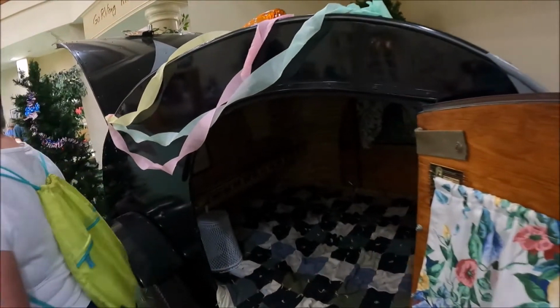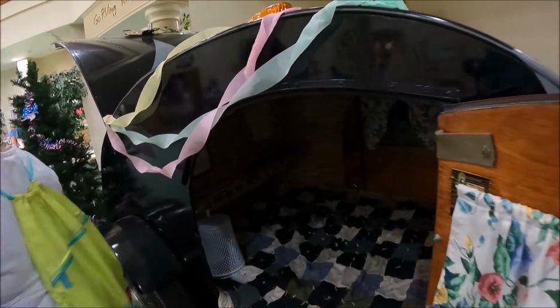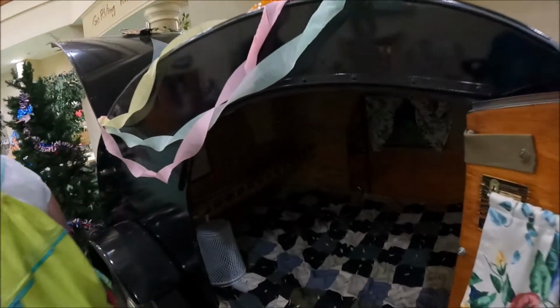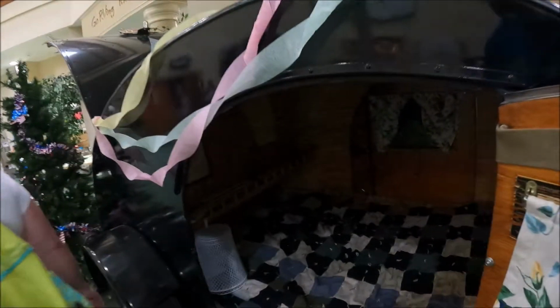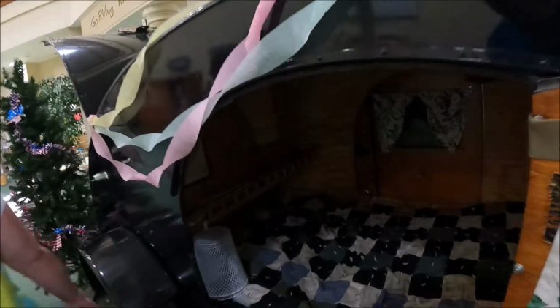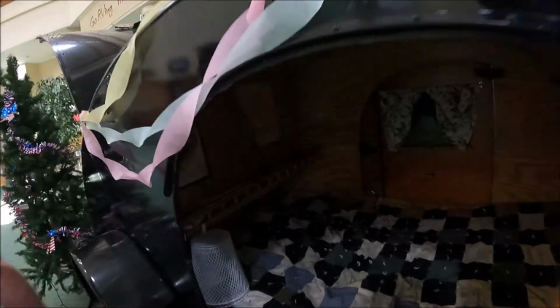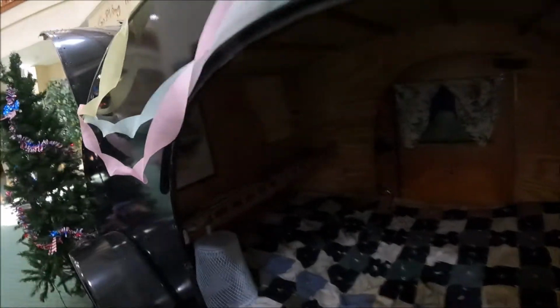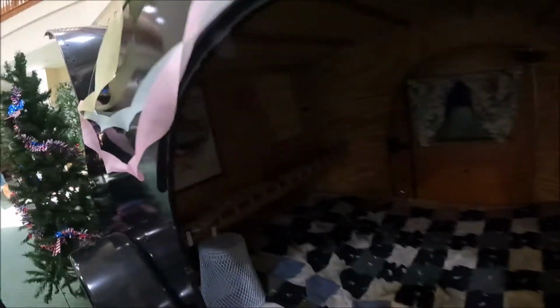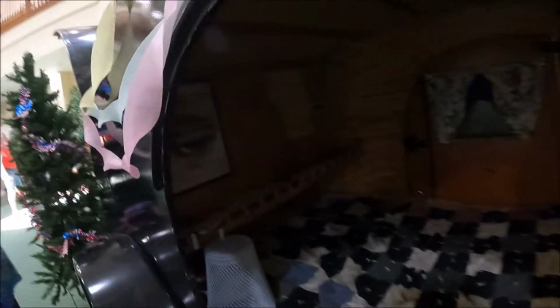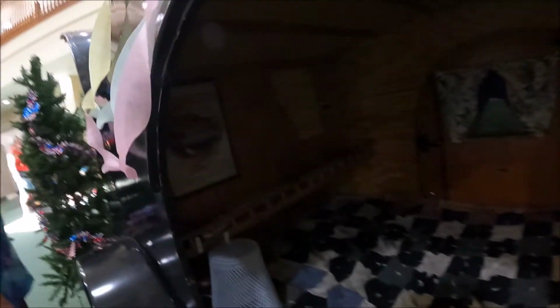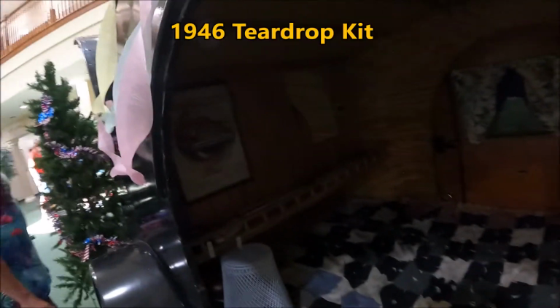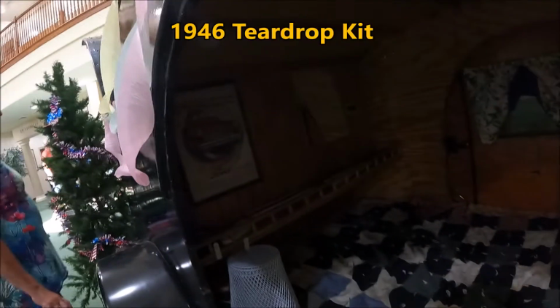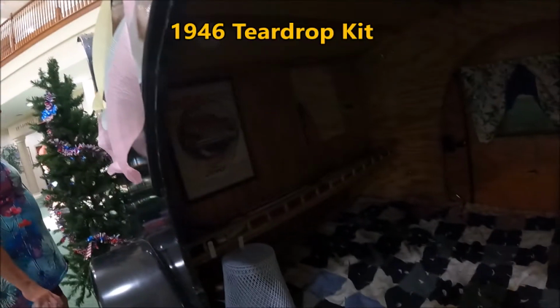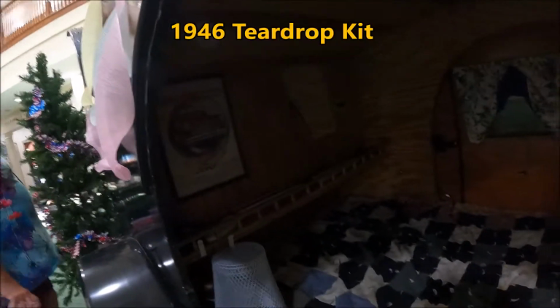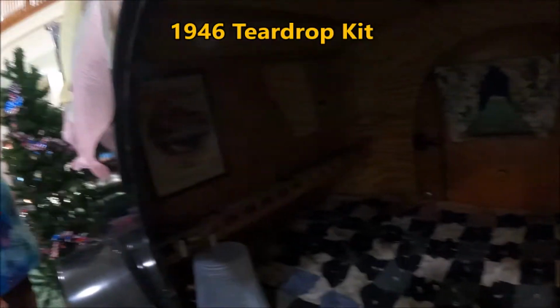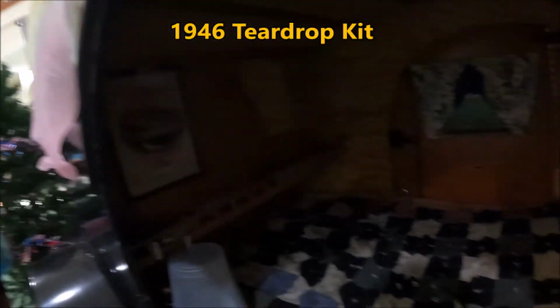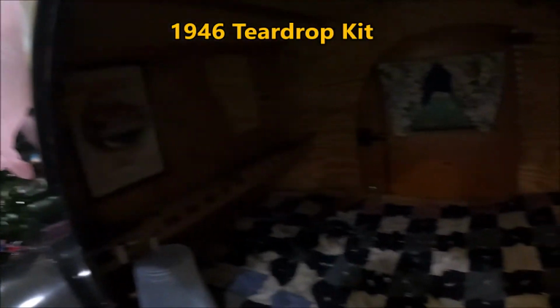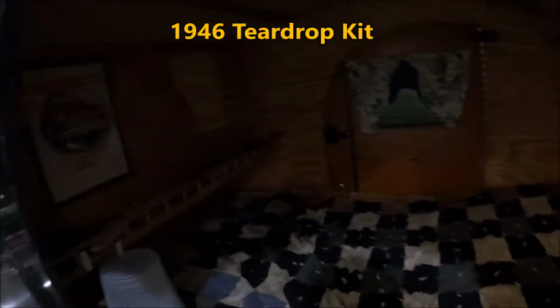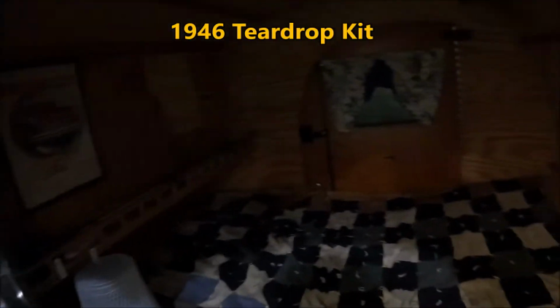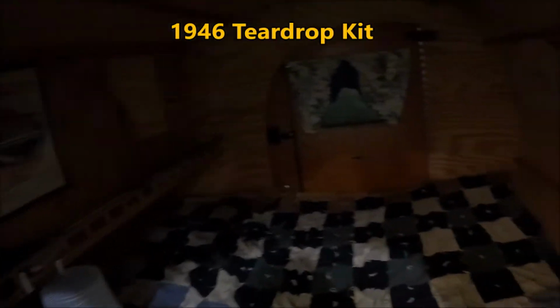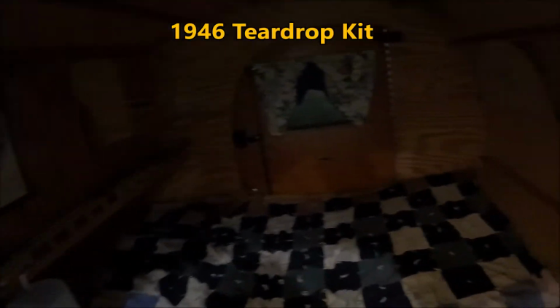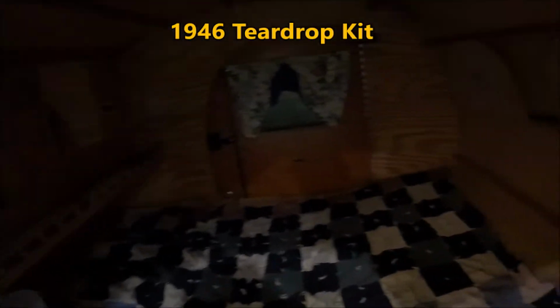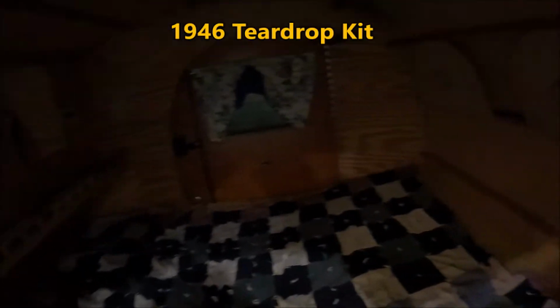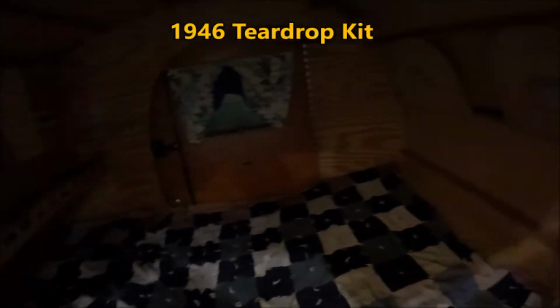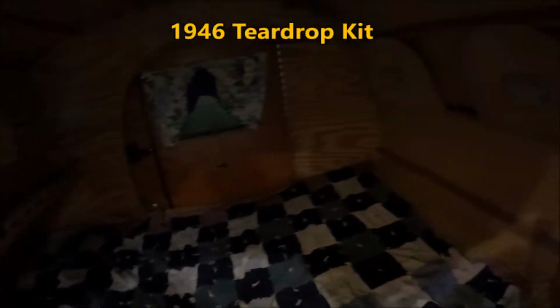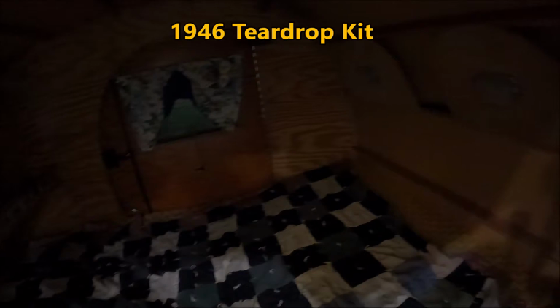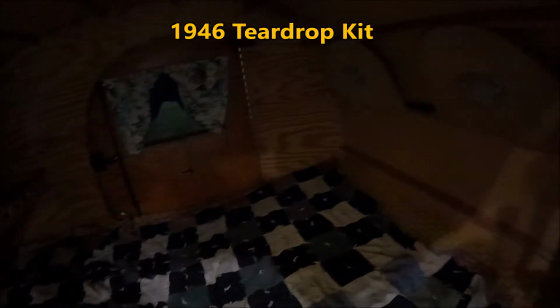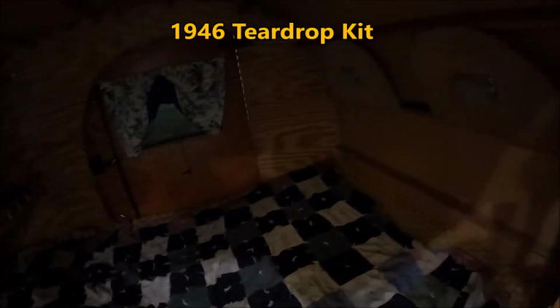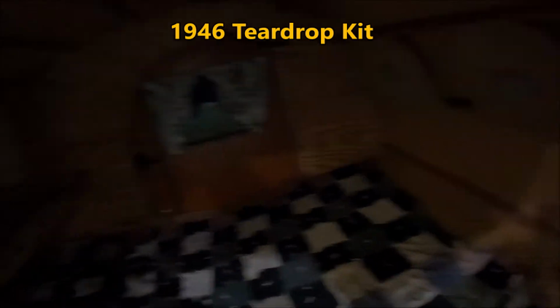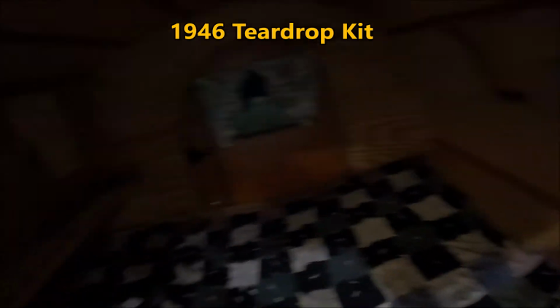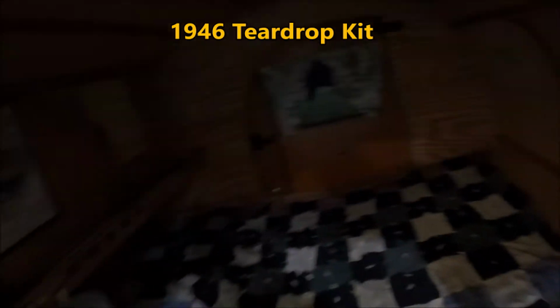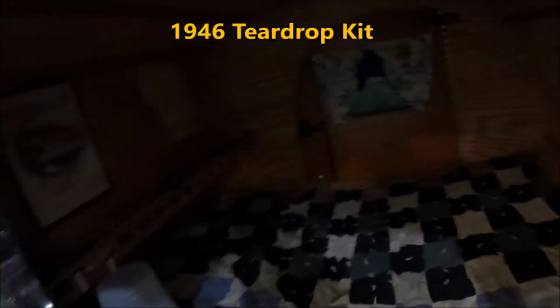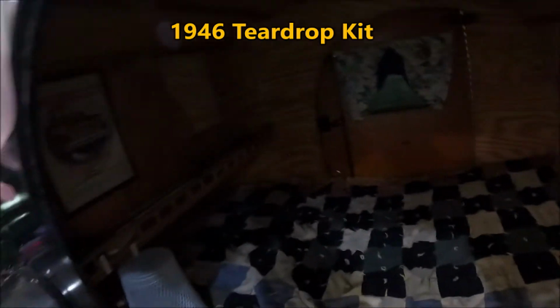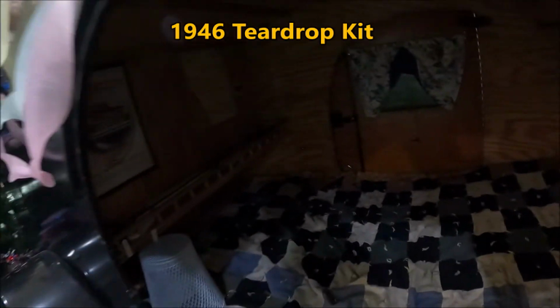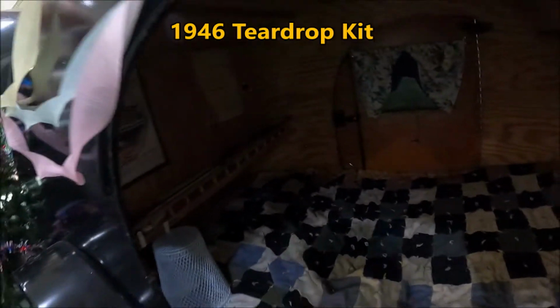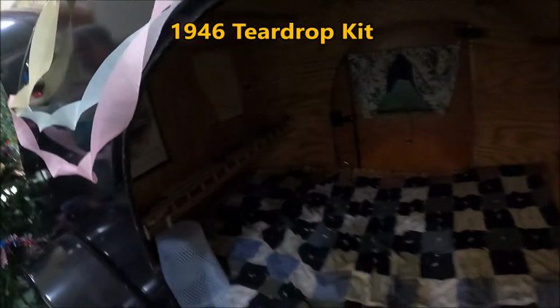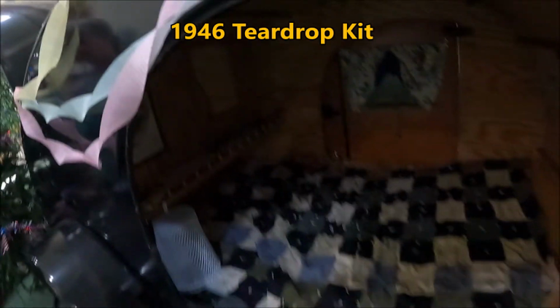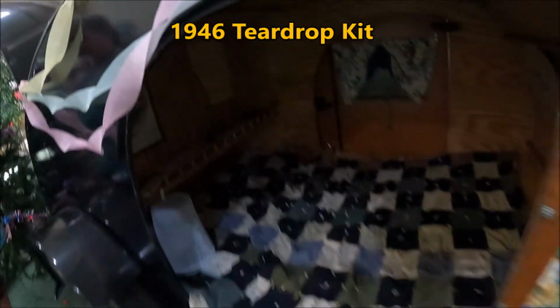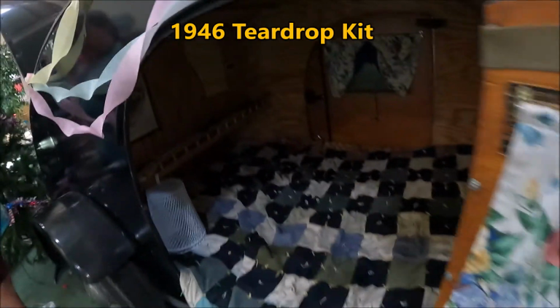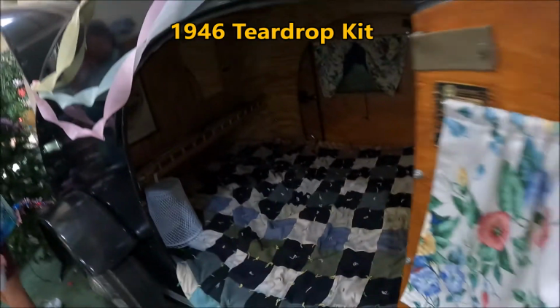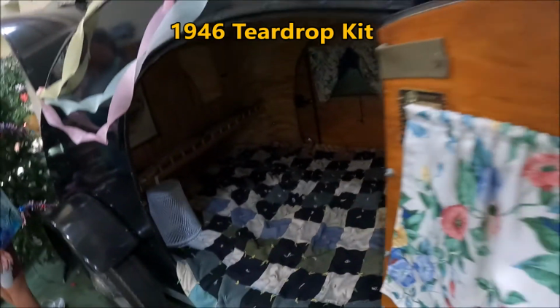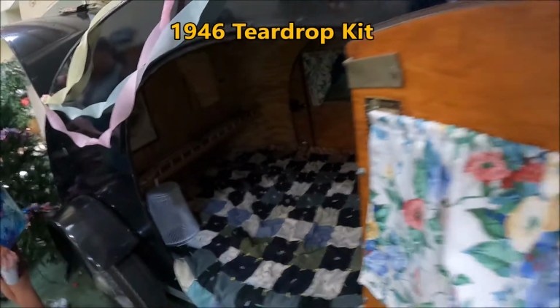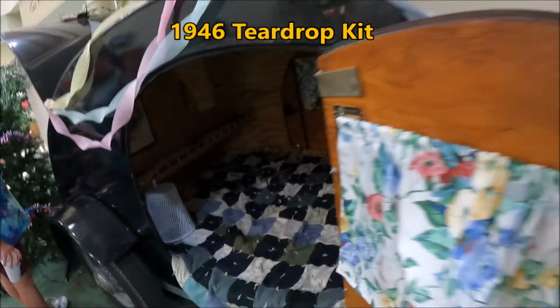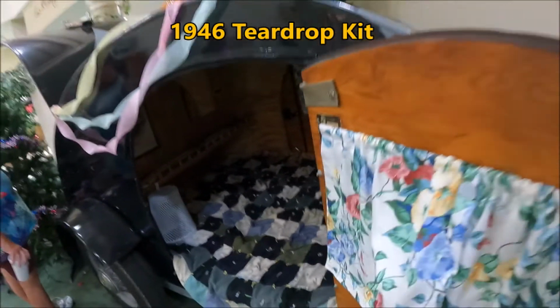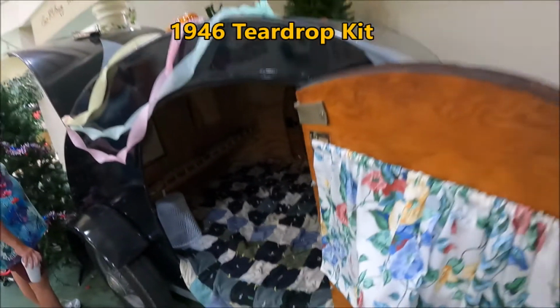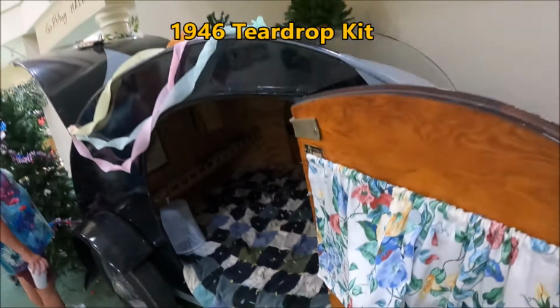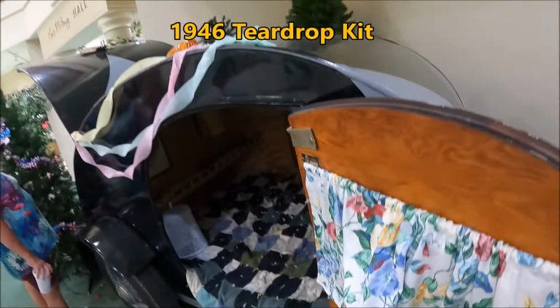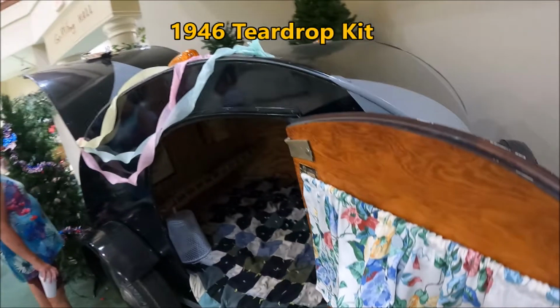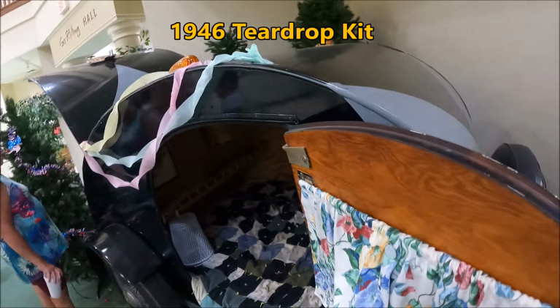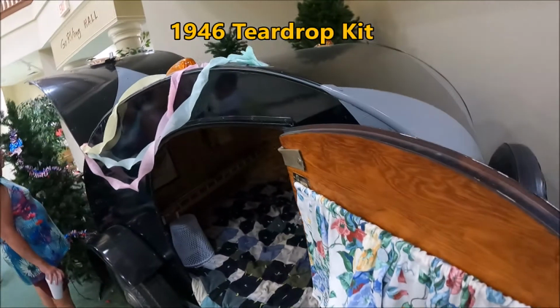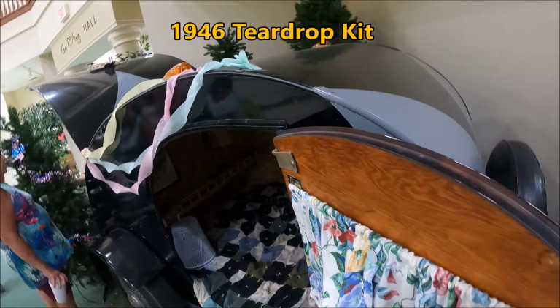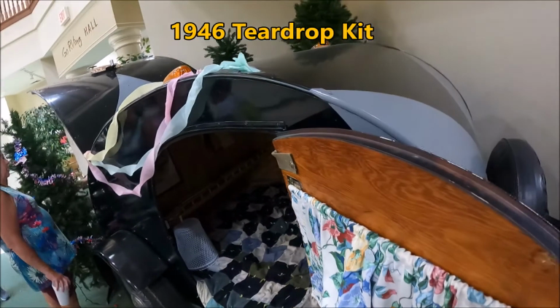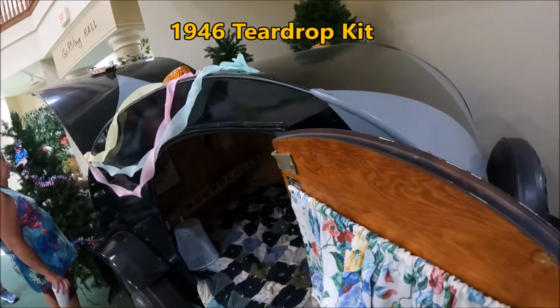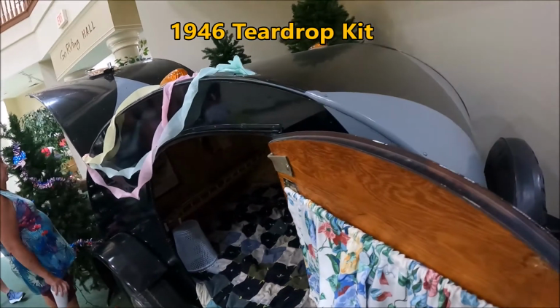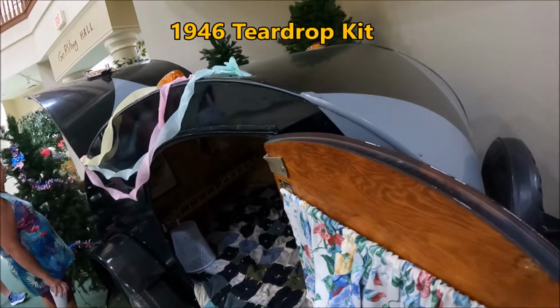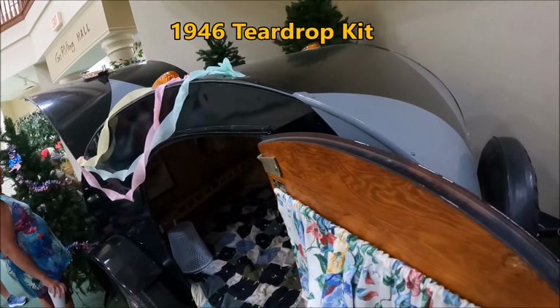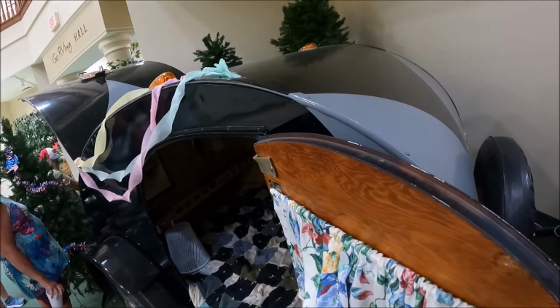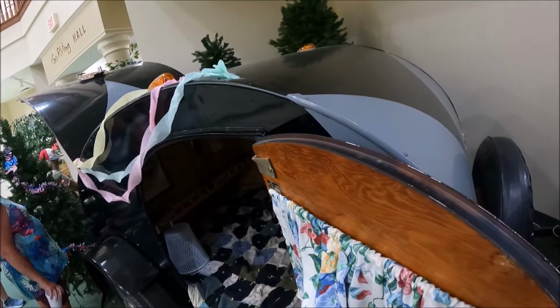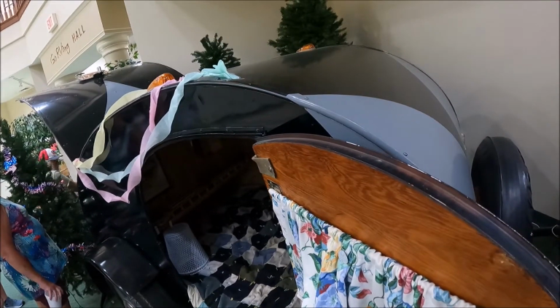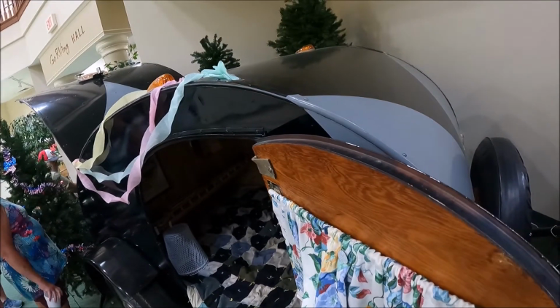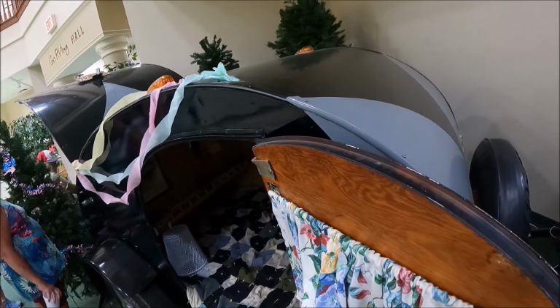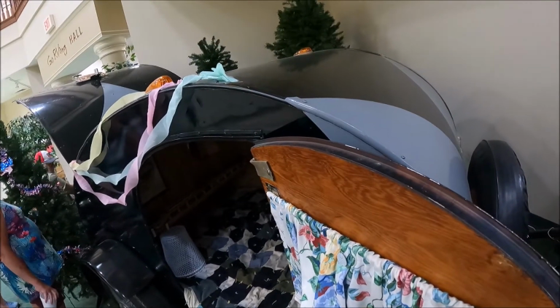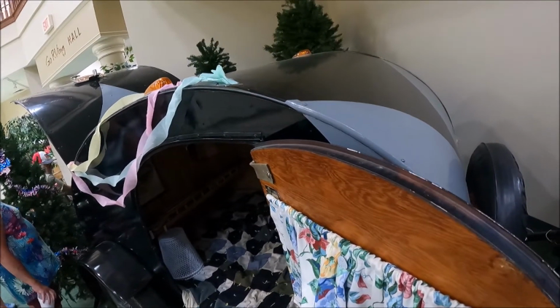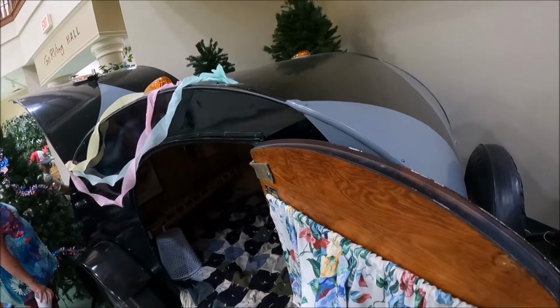This is one of the originals — a 1945 kit.